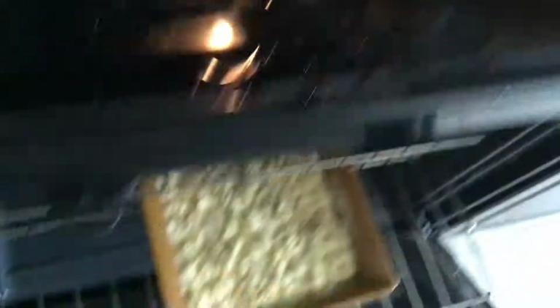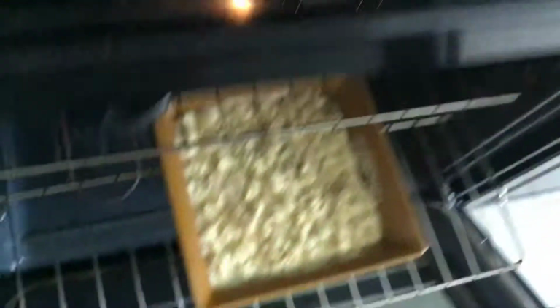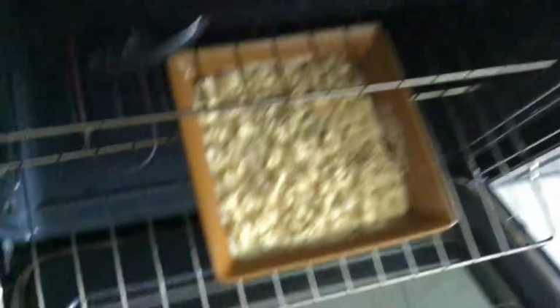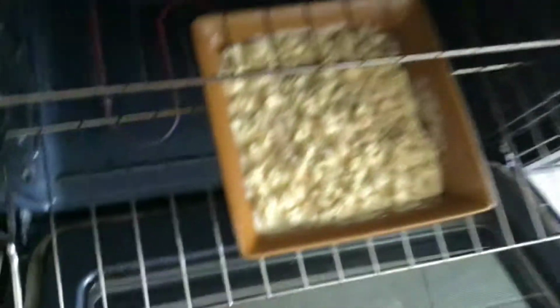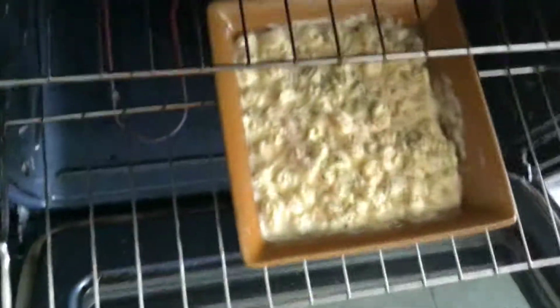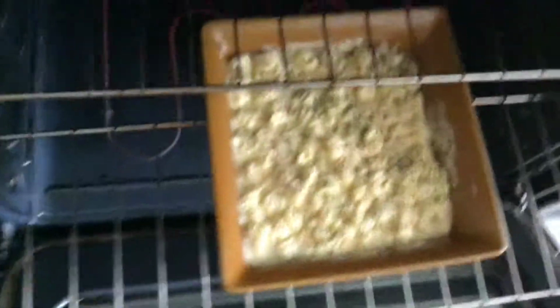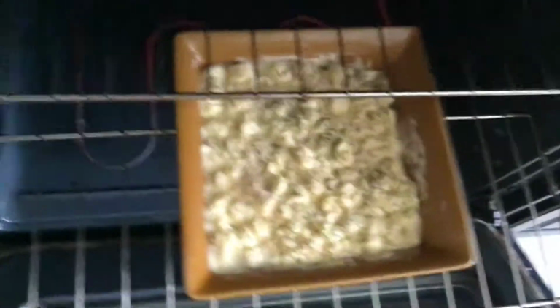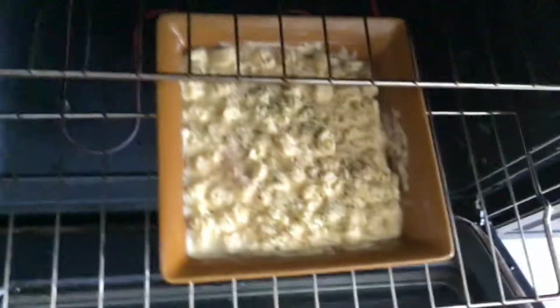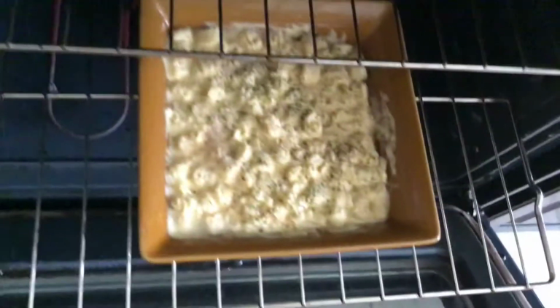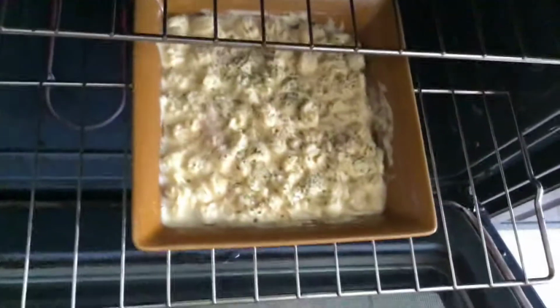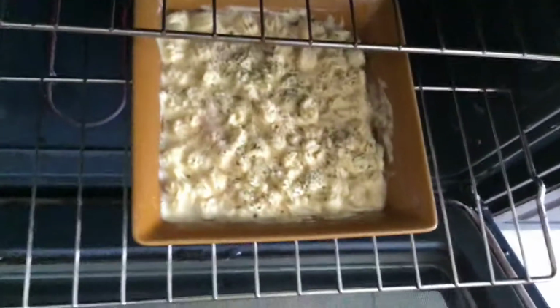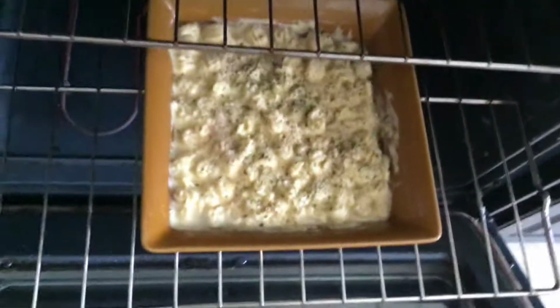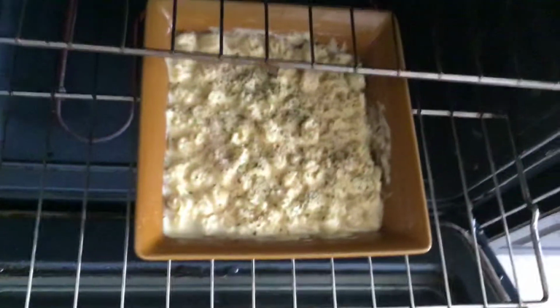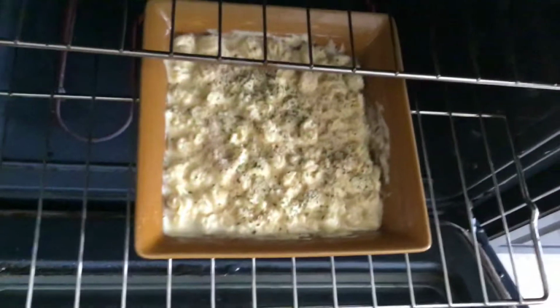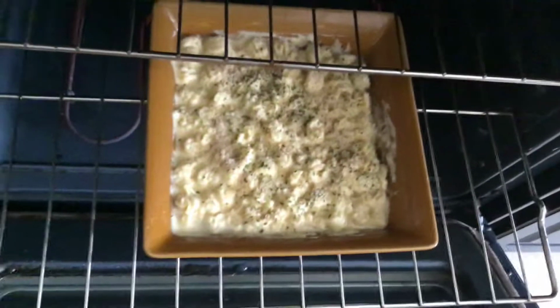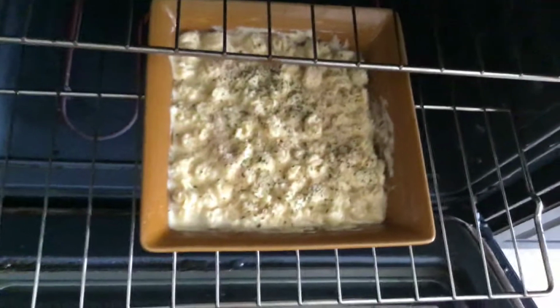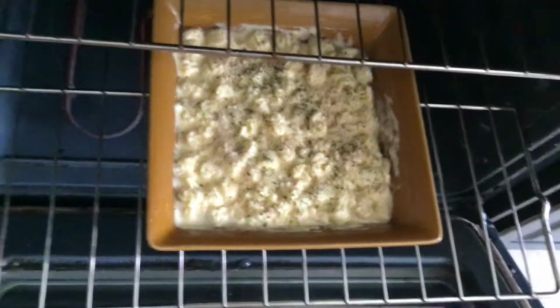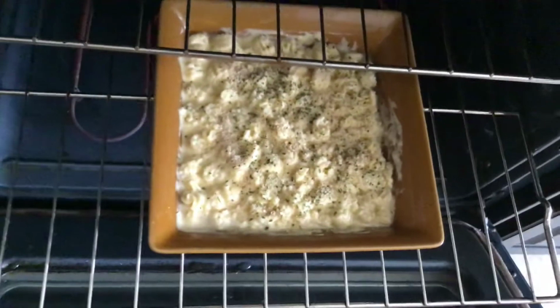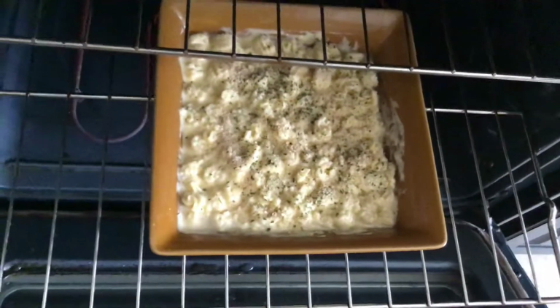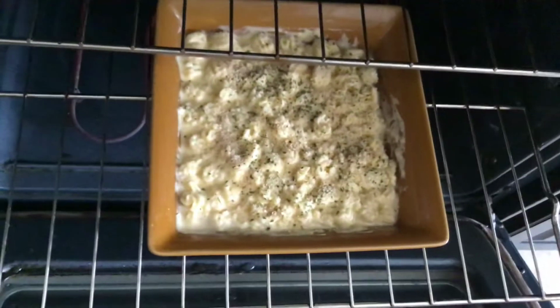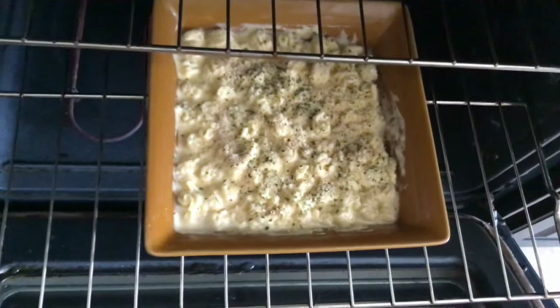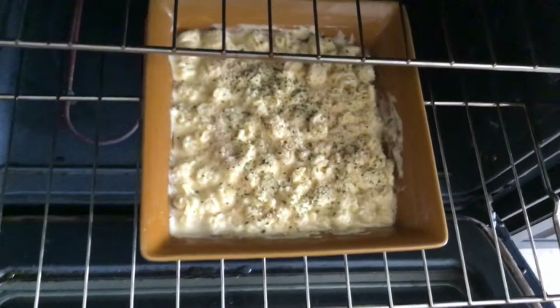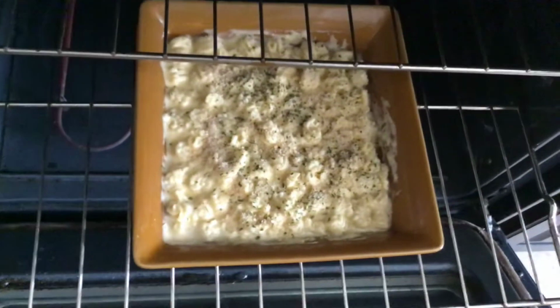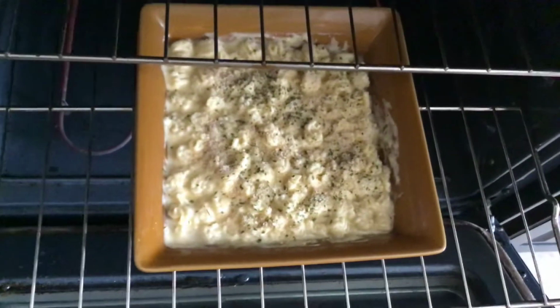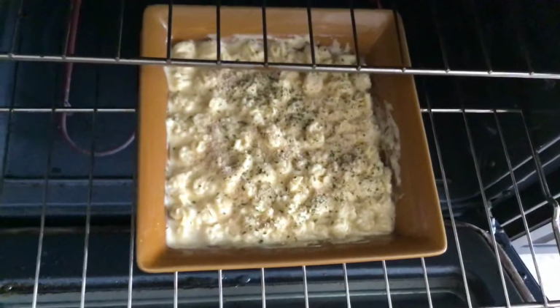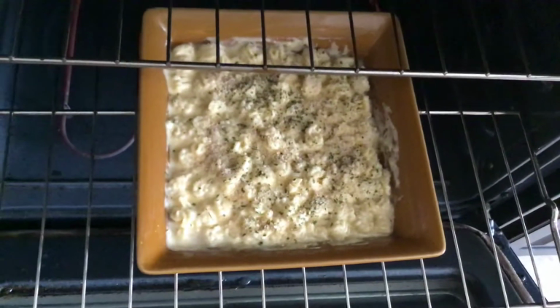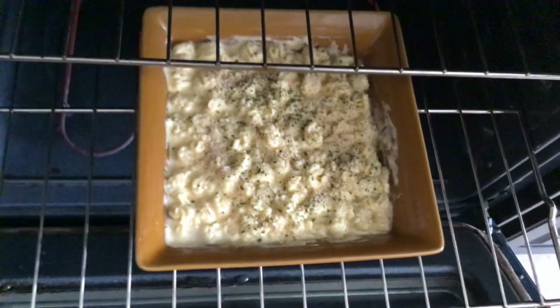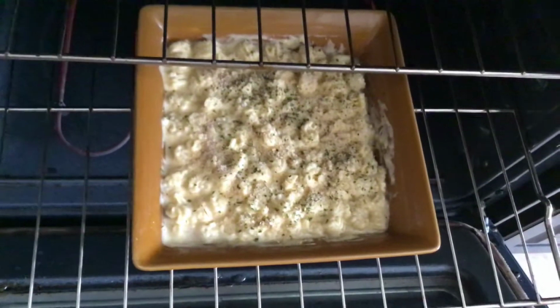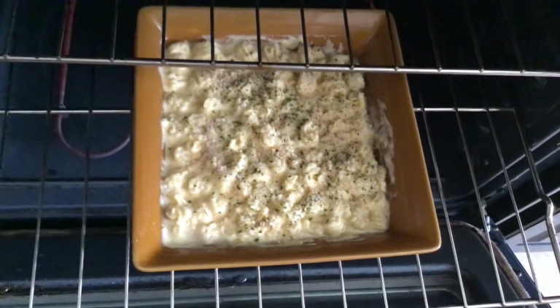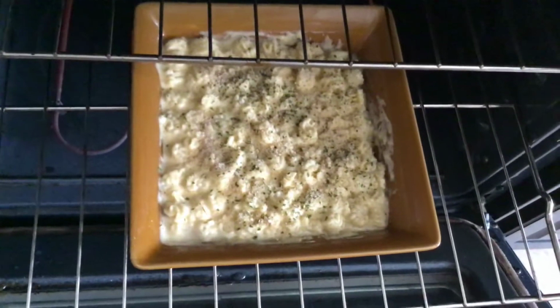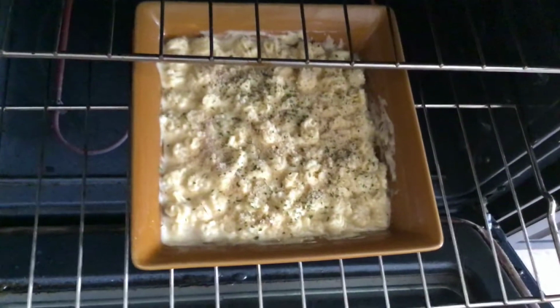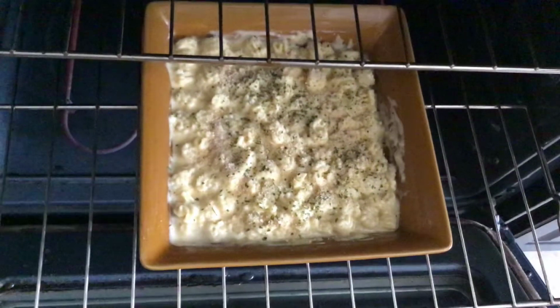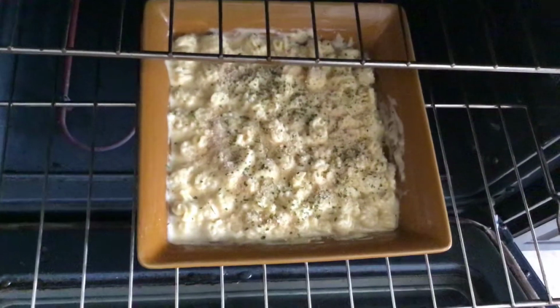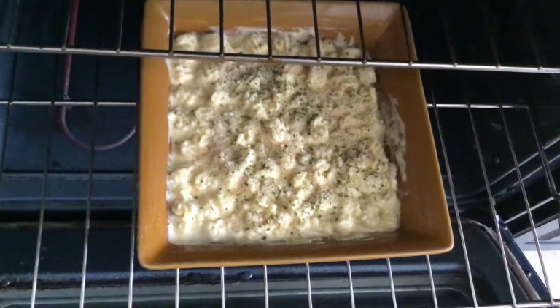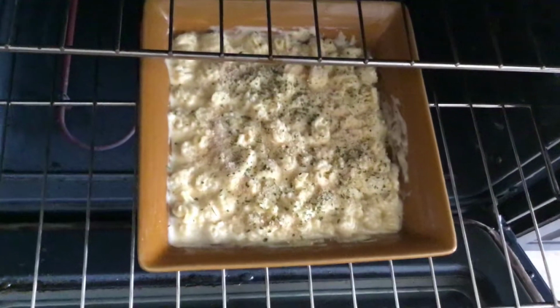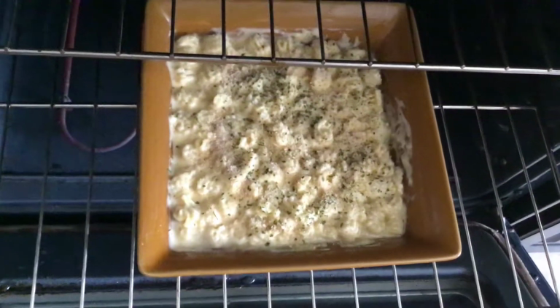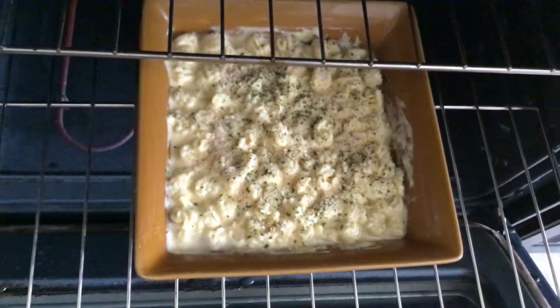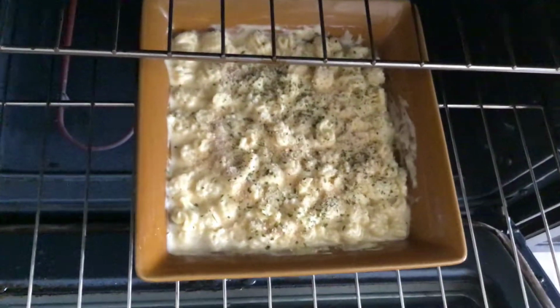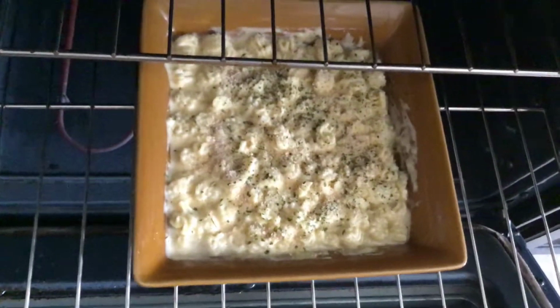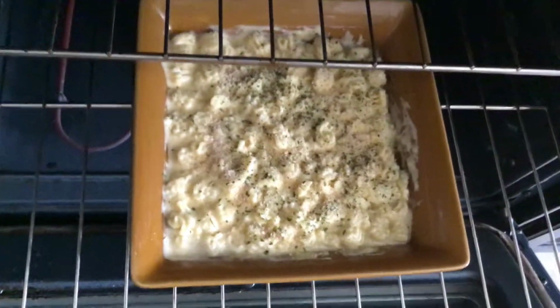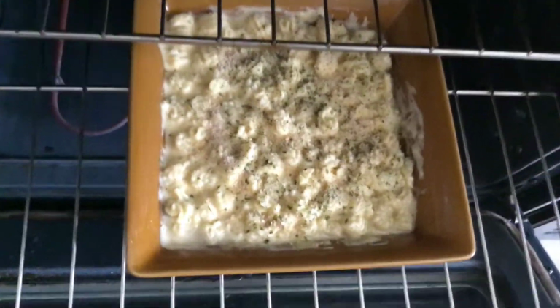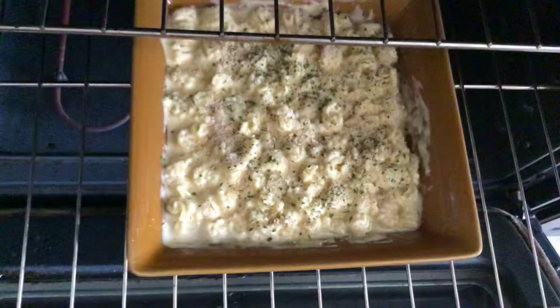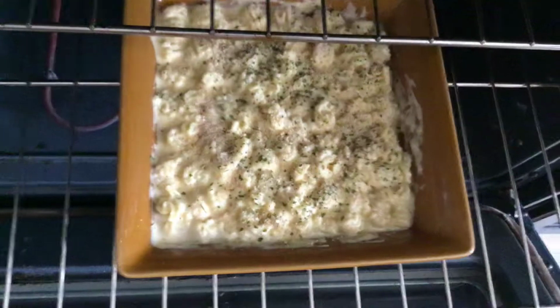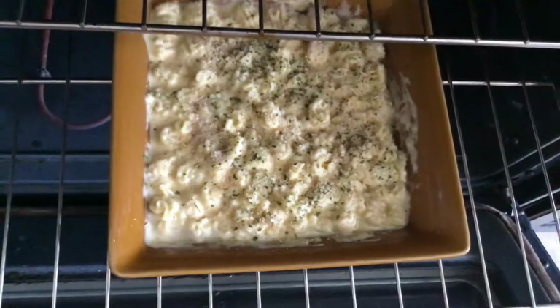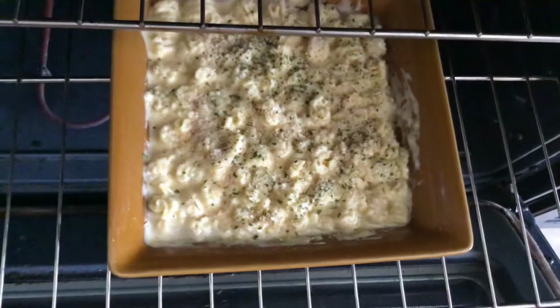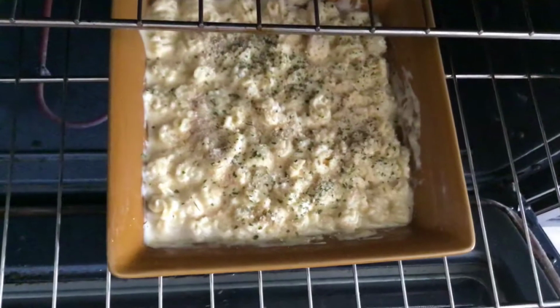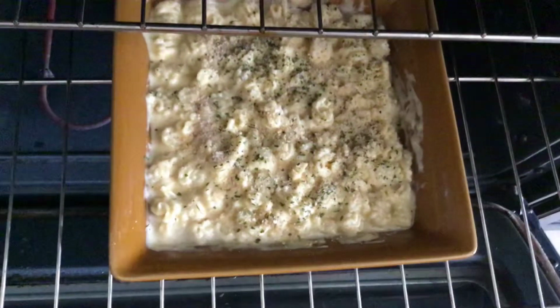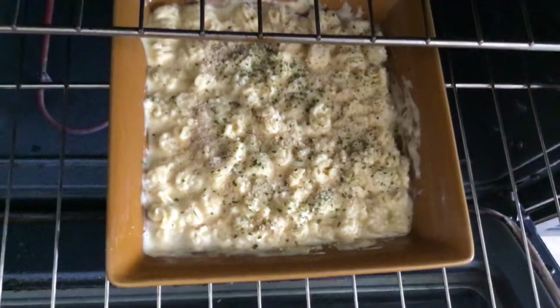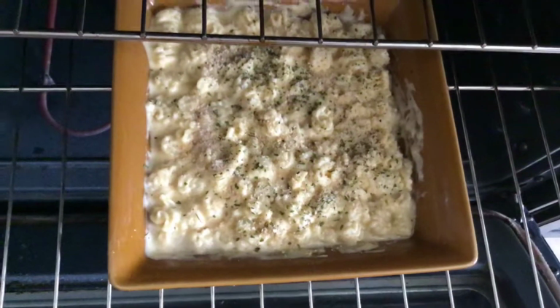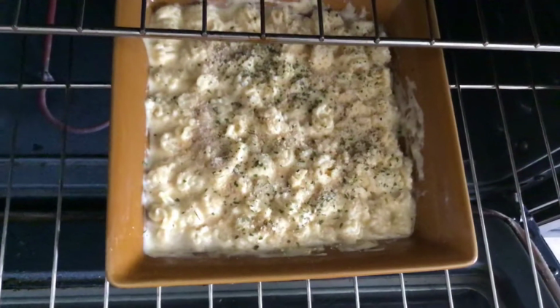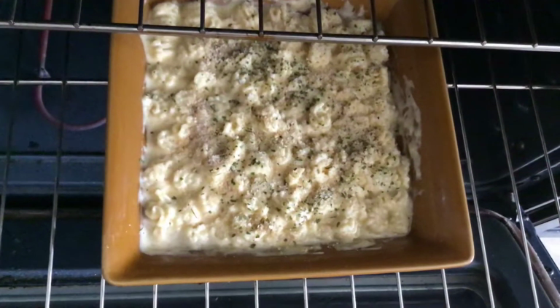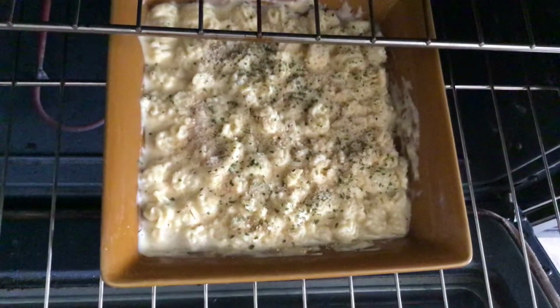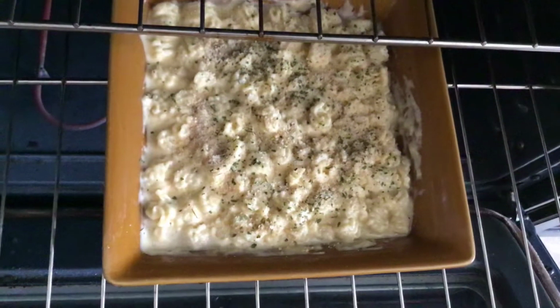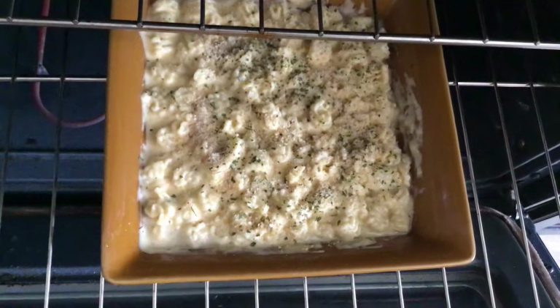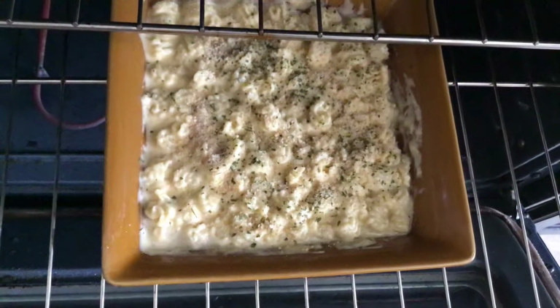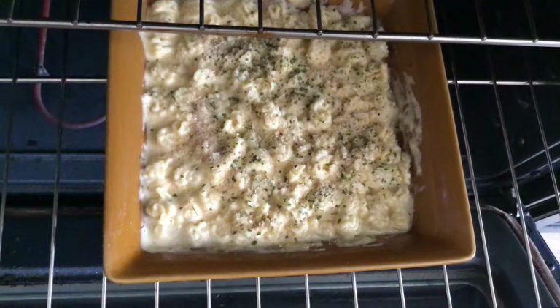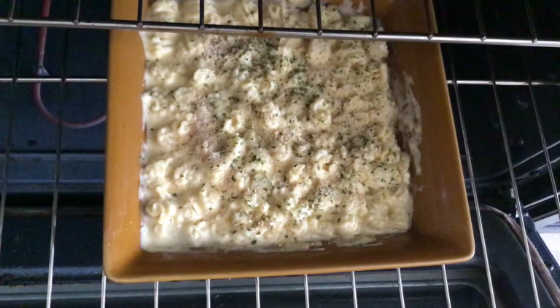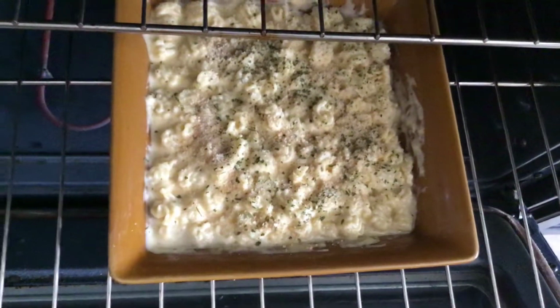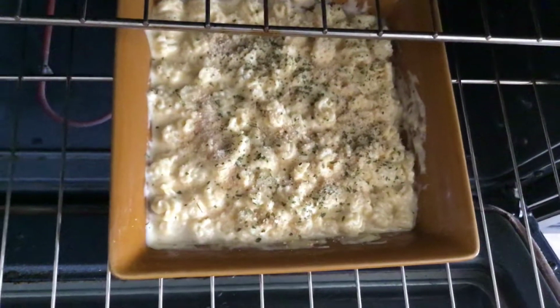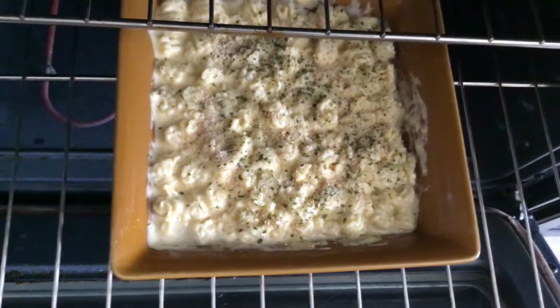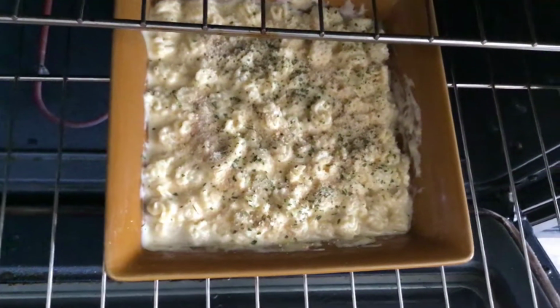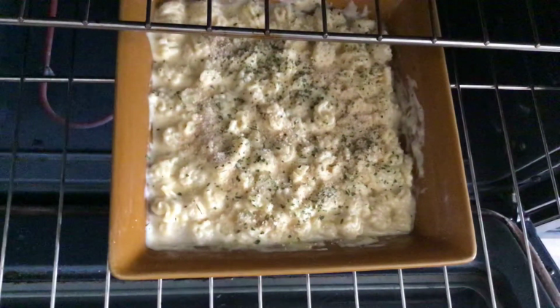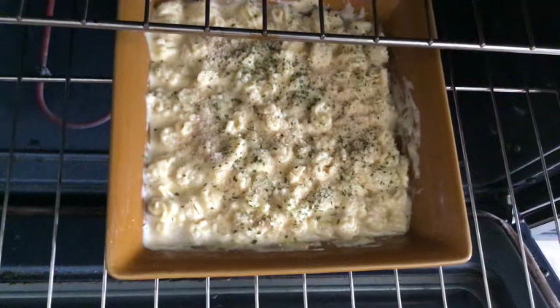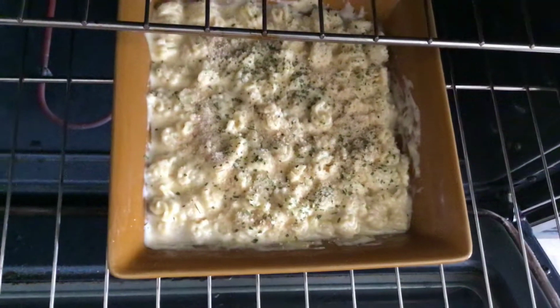I made that mac and cheese with my hands, but I didn't push the recording button, but I'm going to show you — it's in the oven. White mac and cheese.